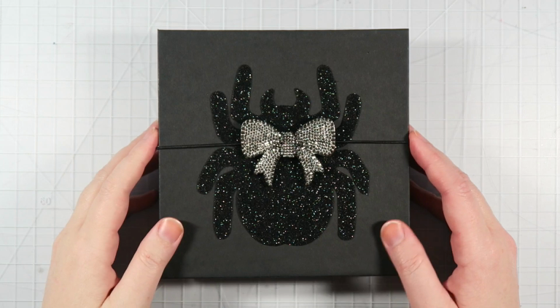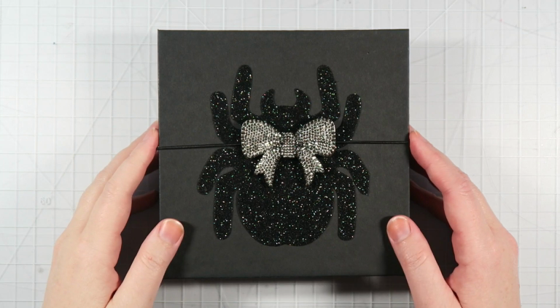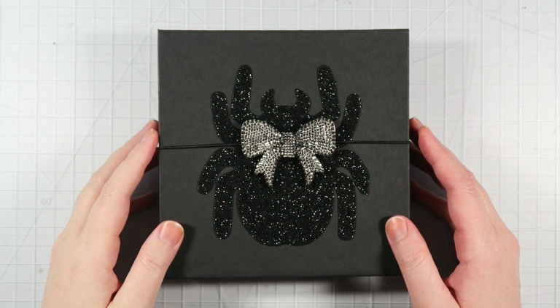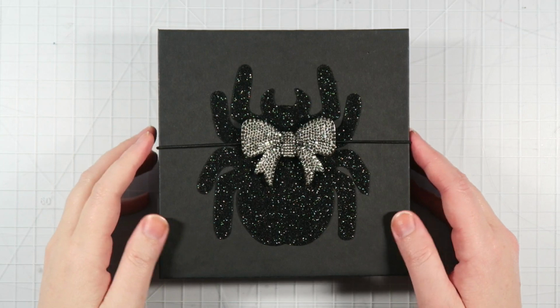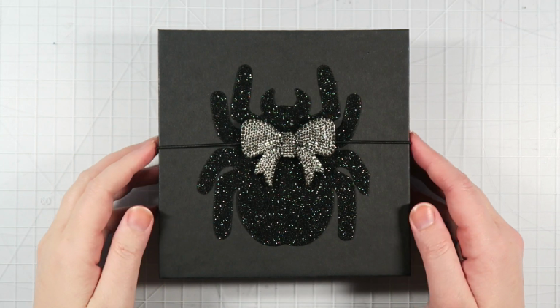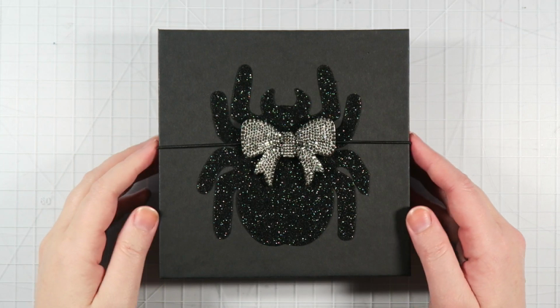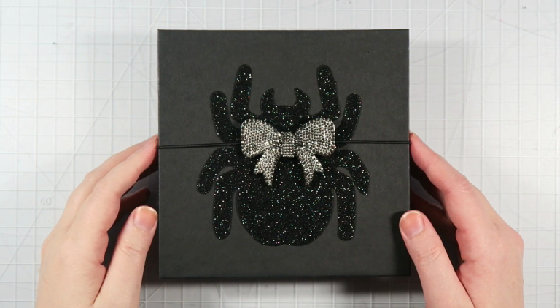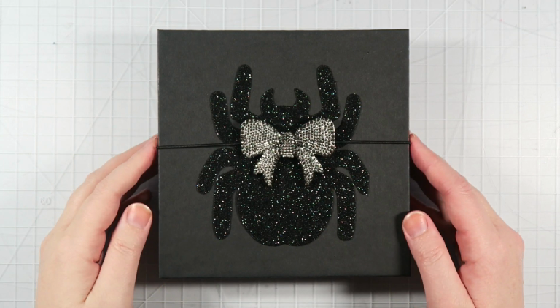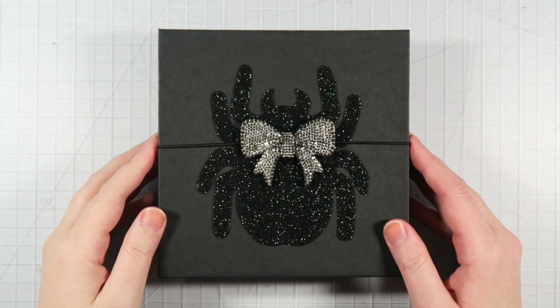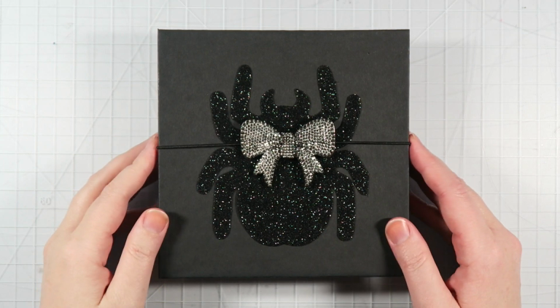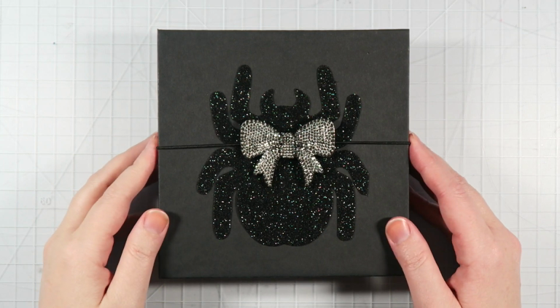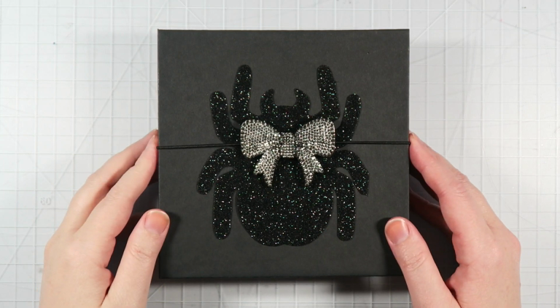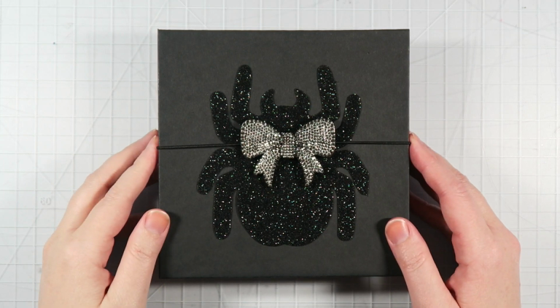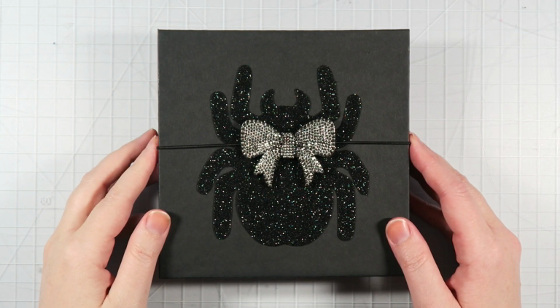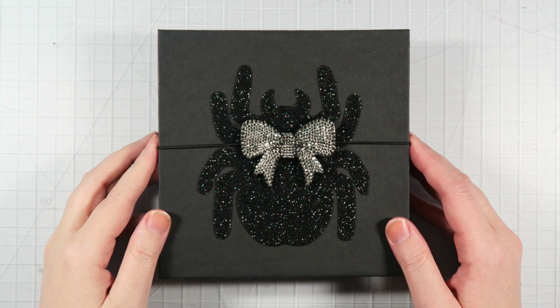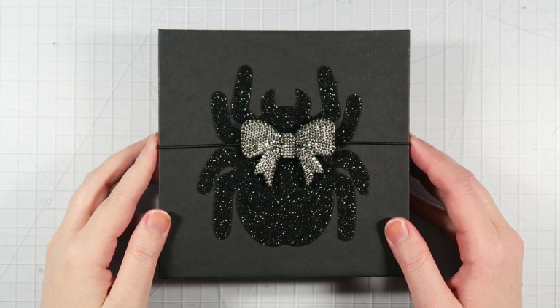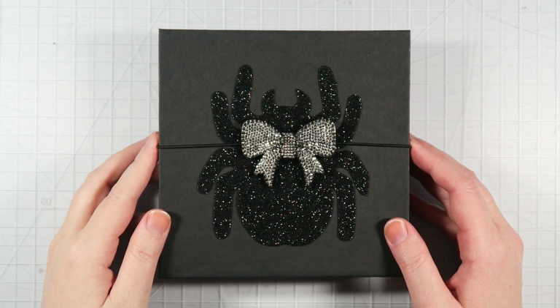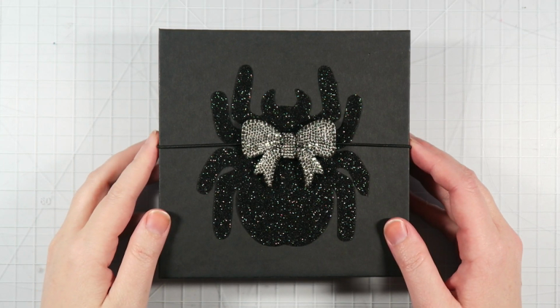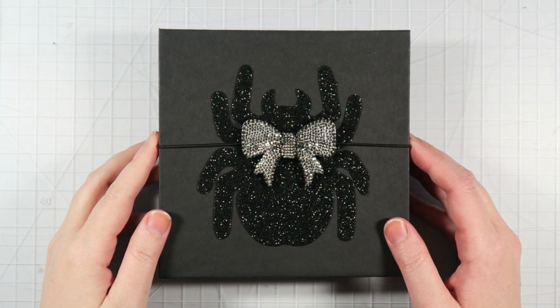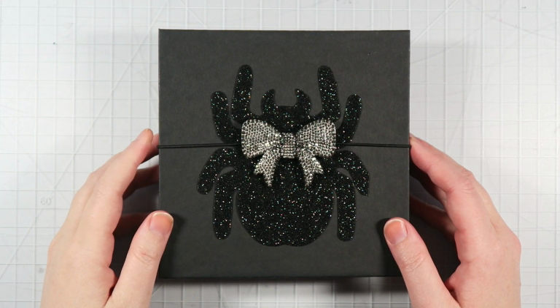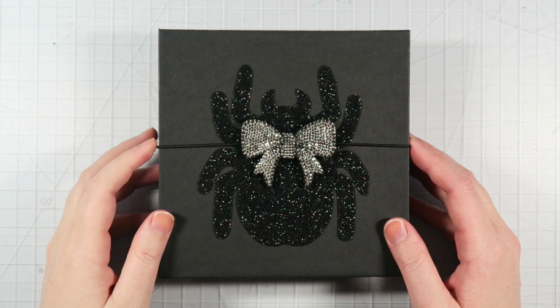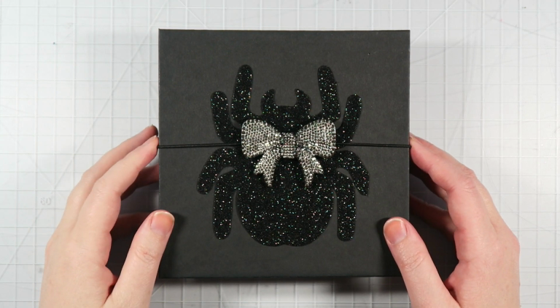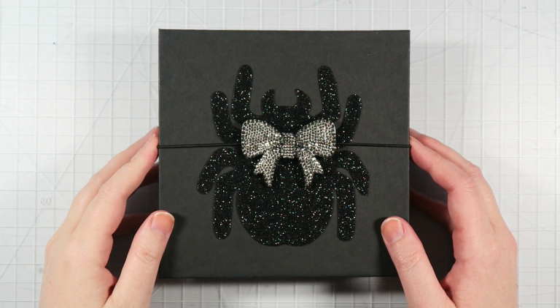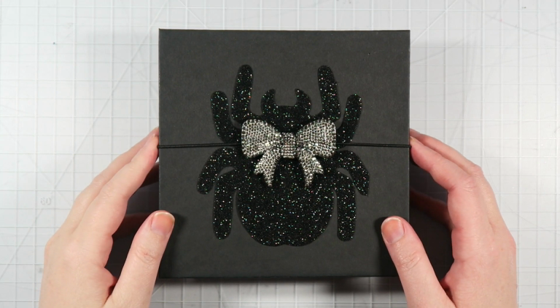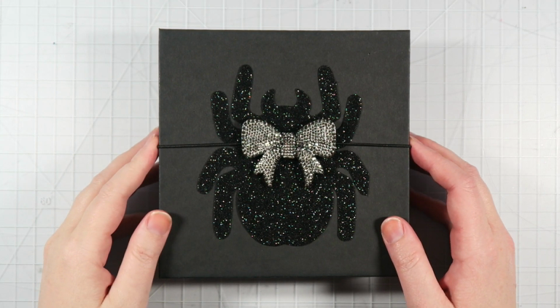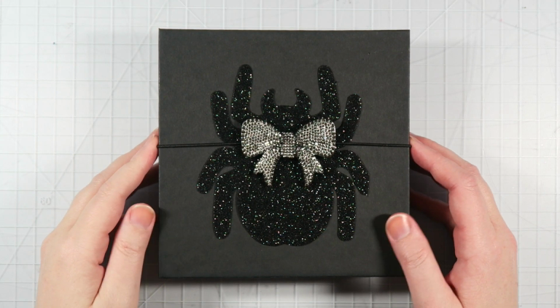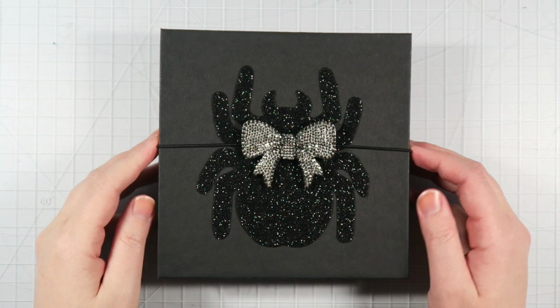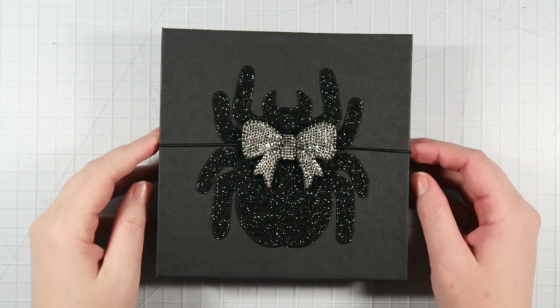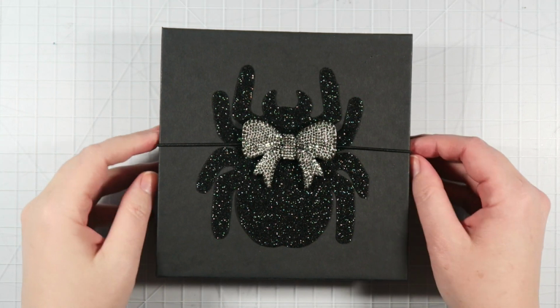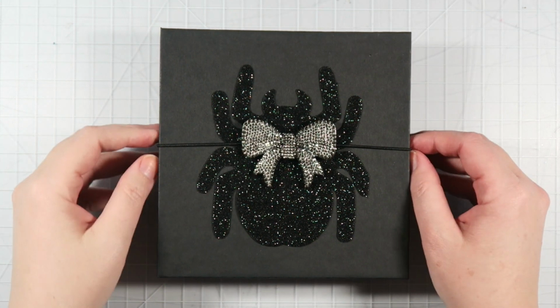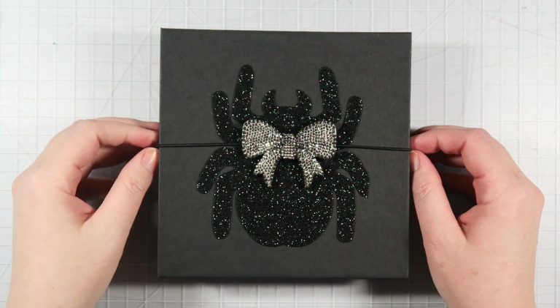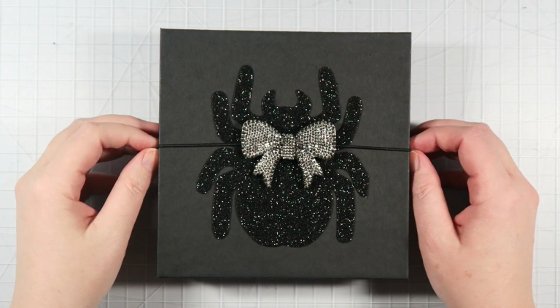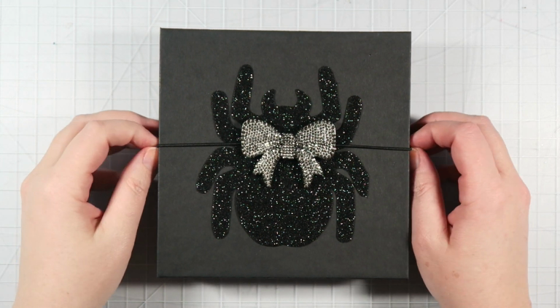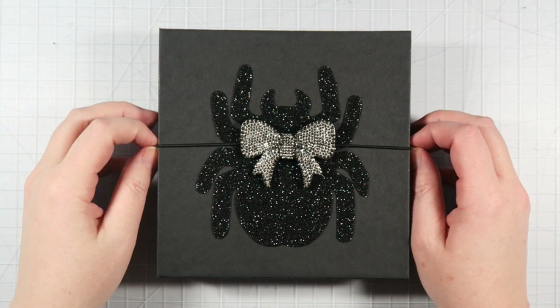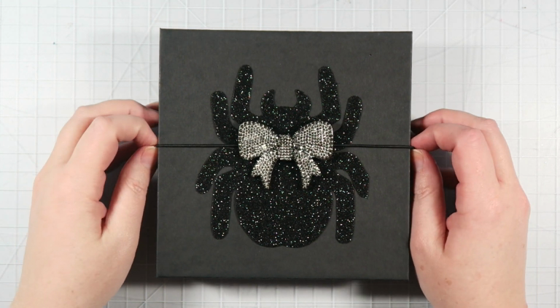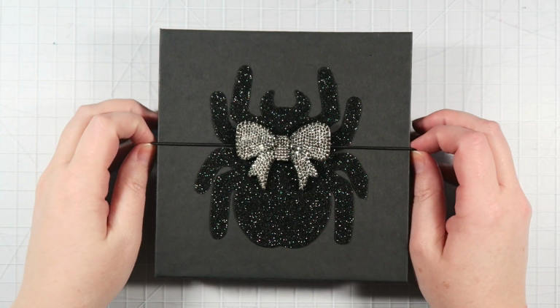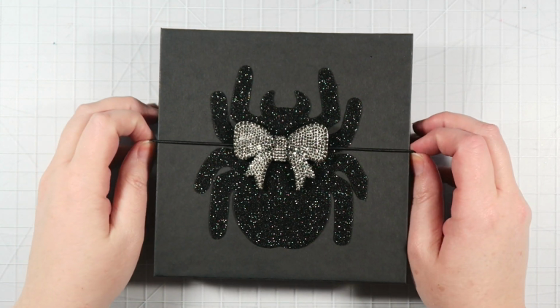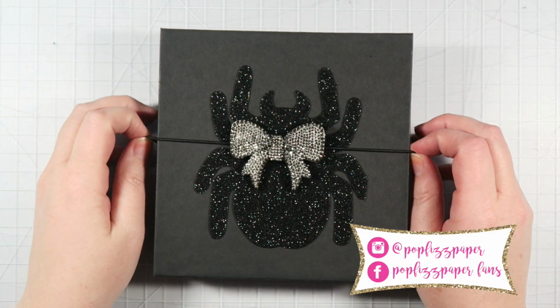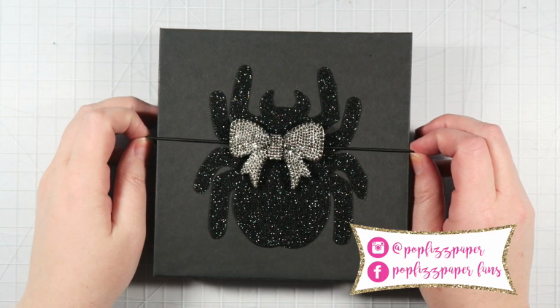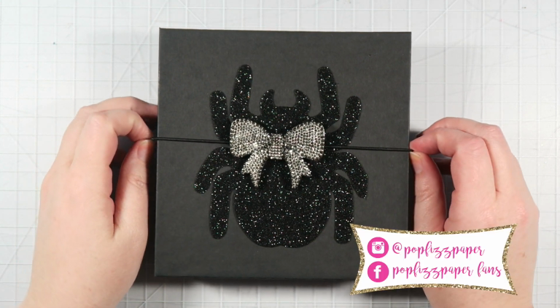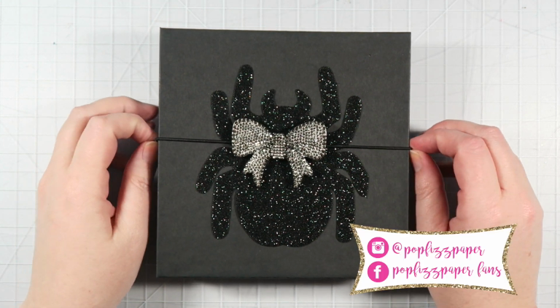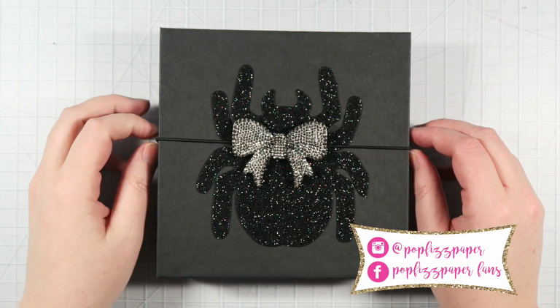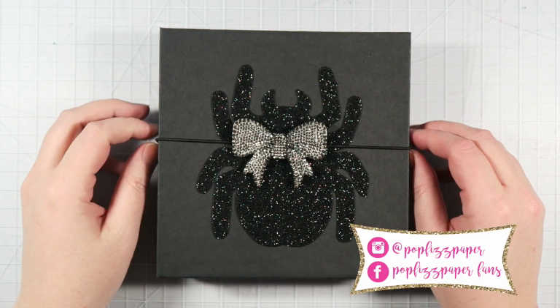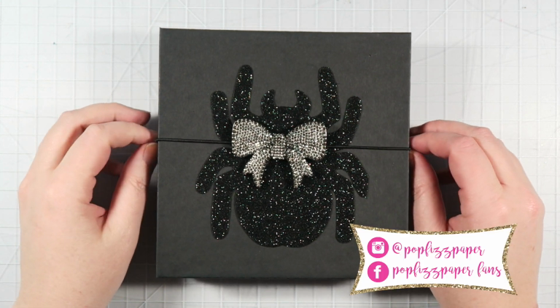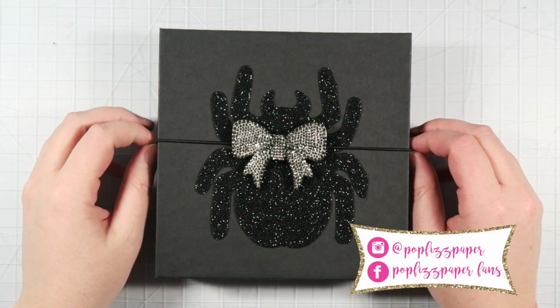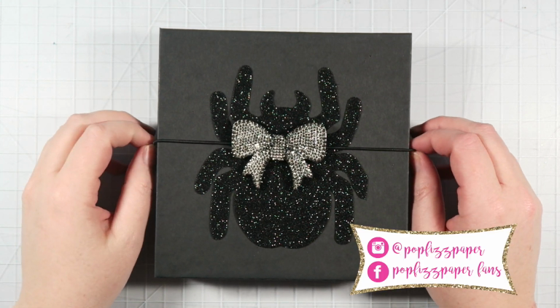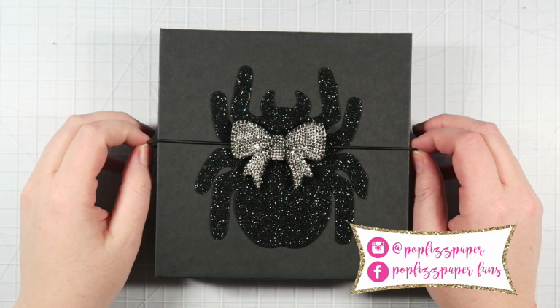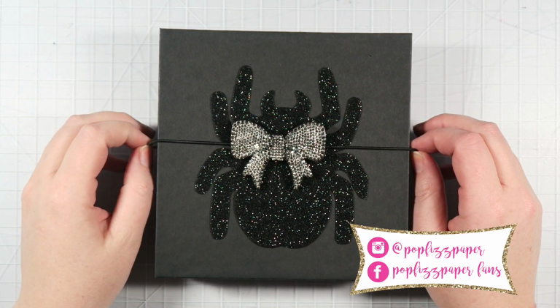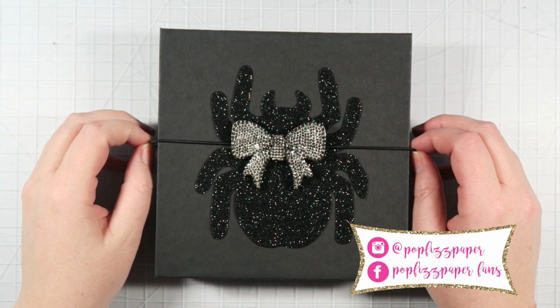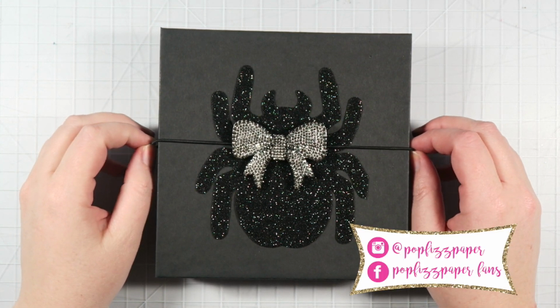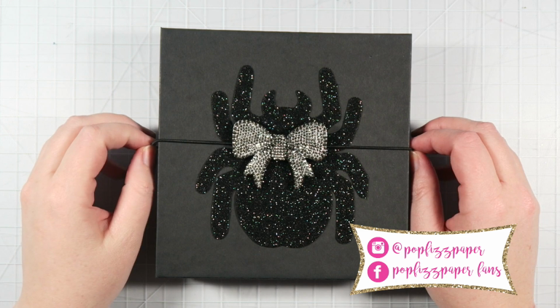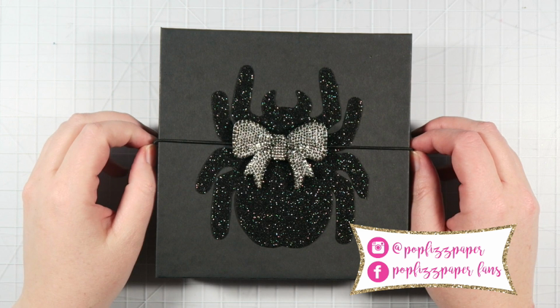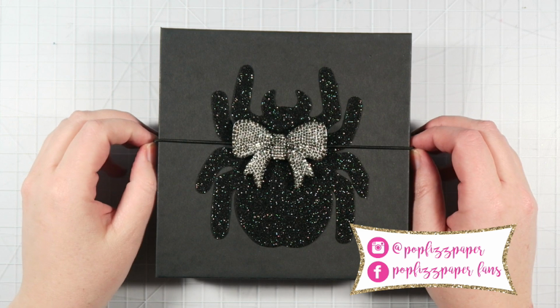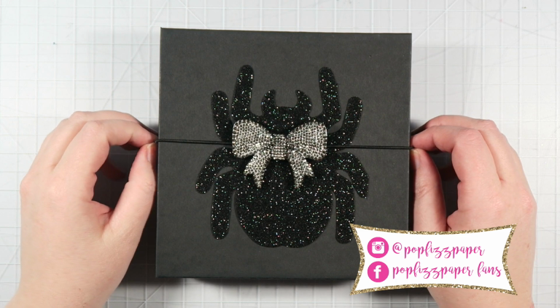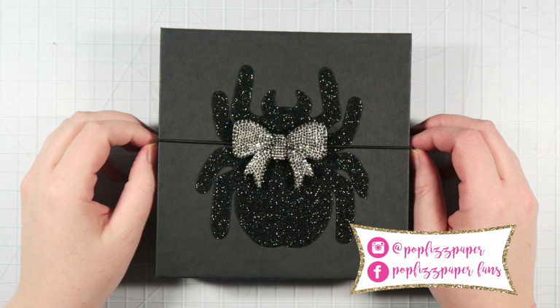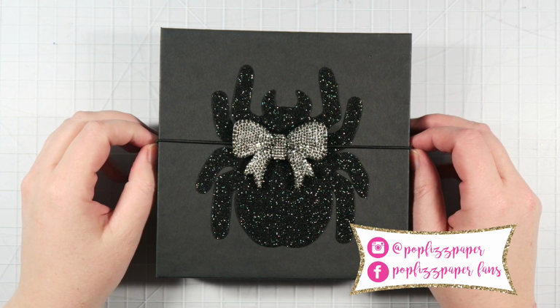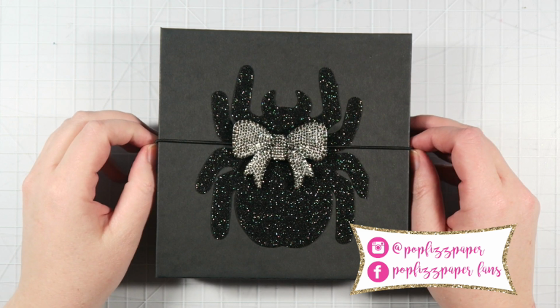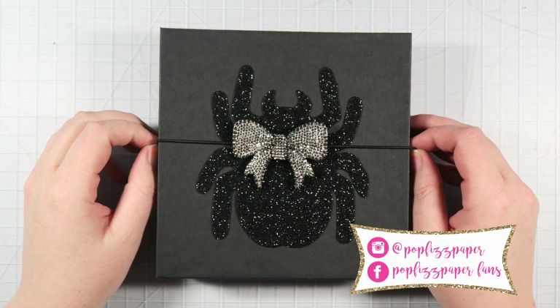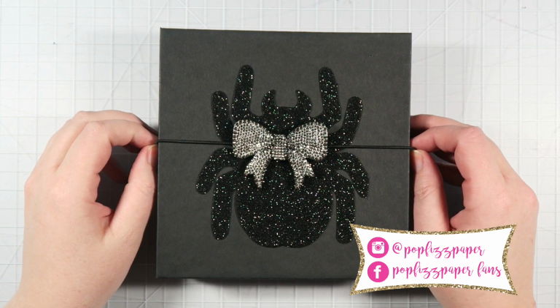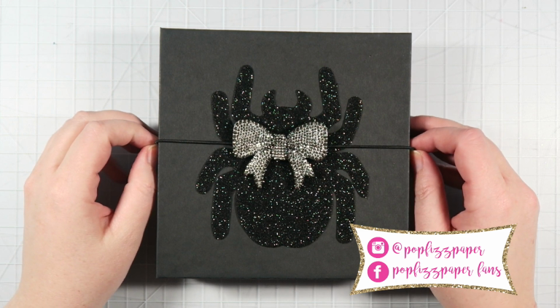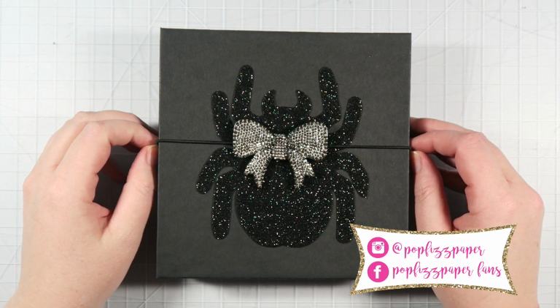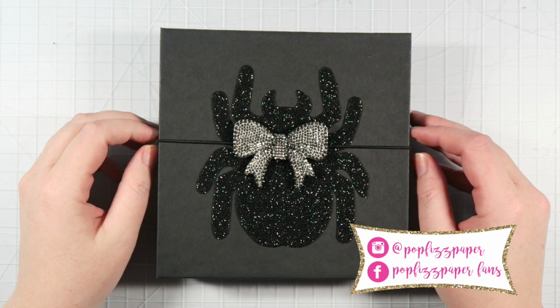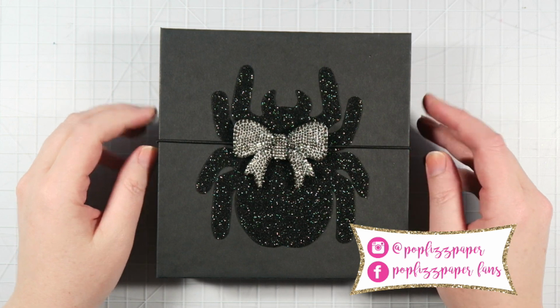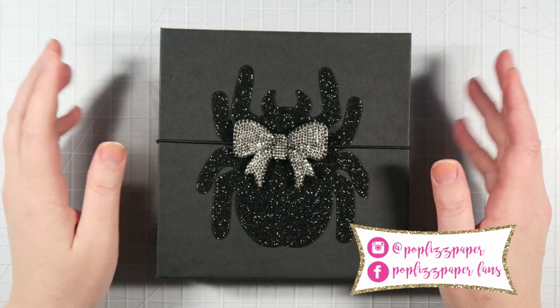Hey guys, it's Dani. Welcome back to Creepy Crafty Days here on my channel where I'm sharing a video every single day this month.